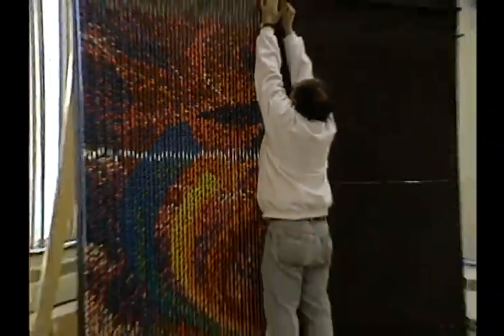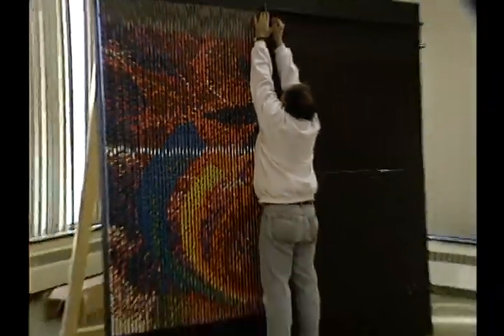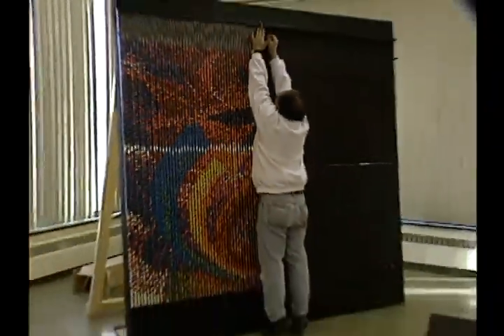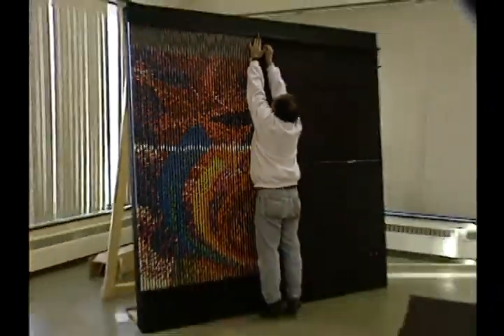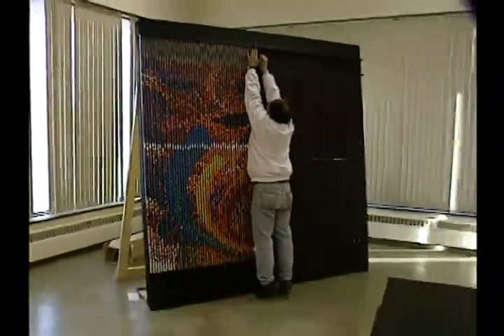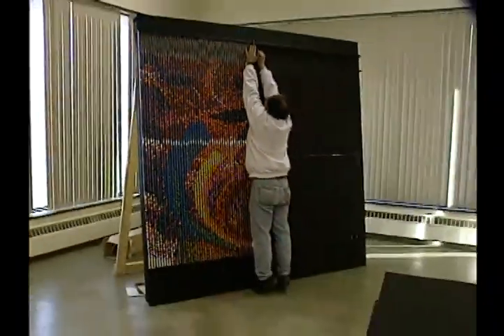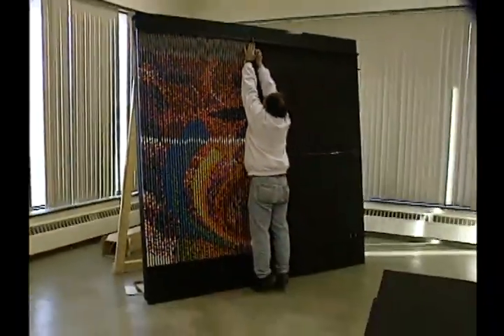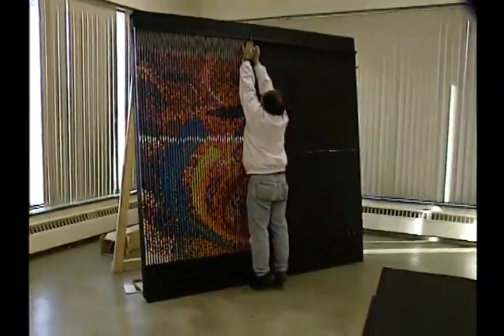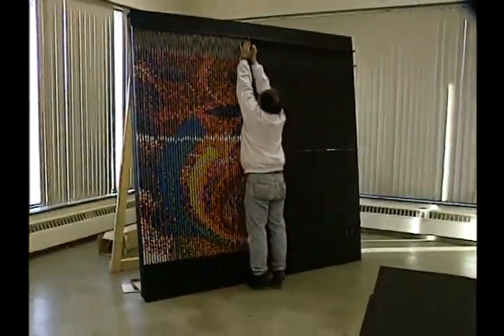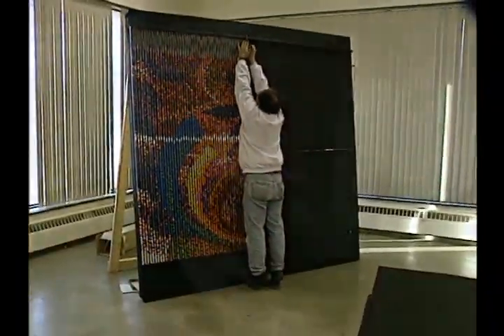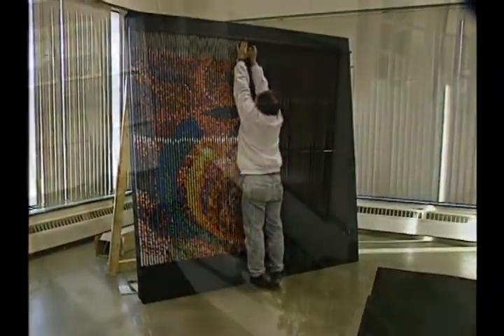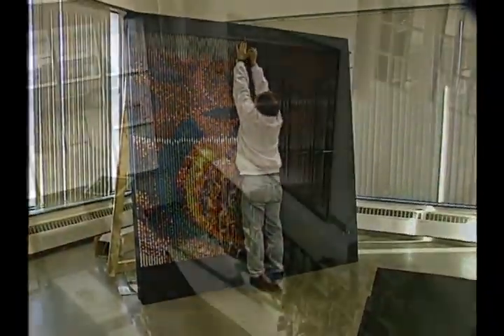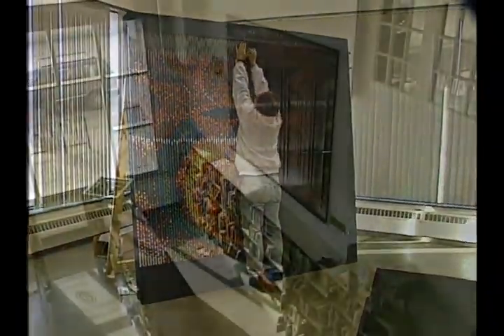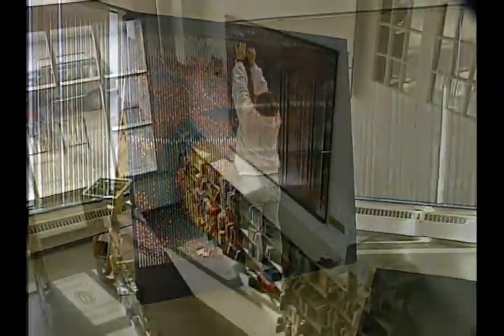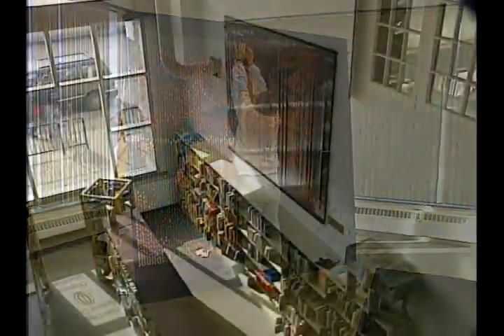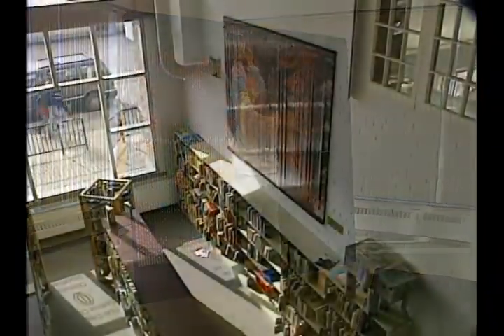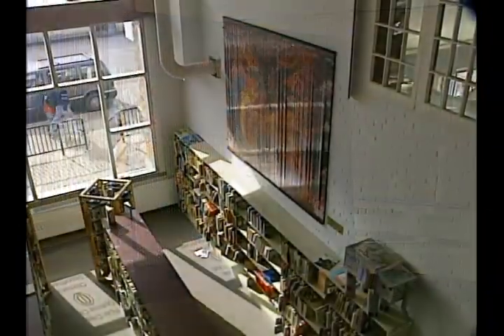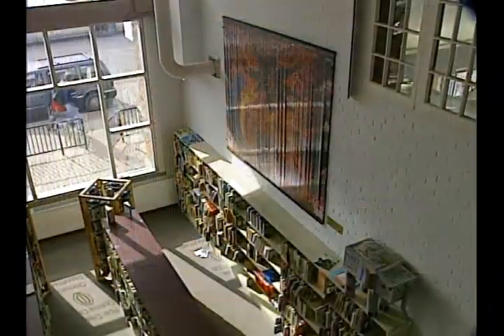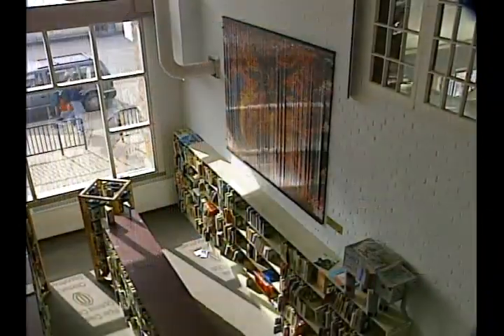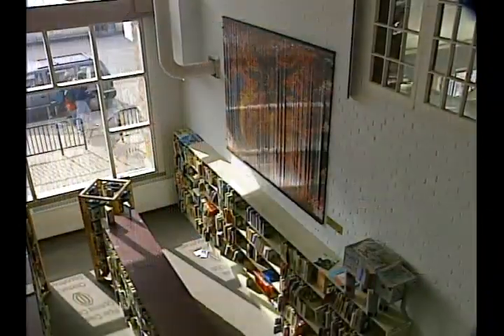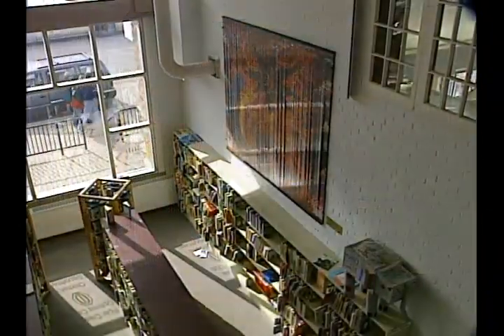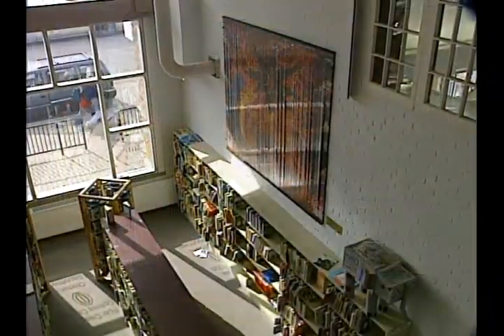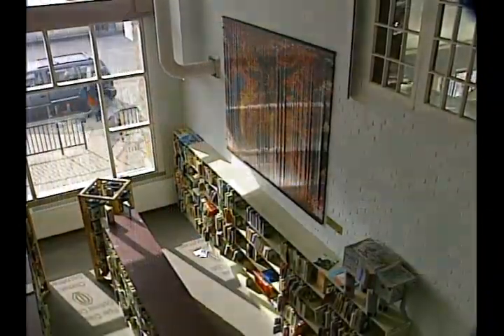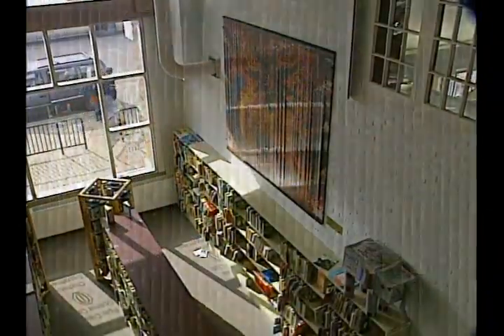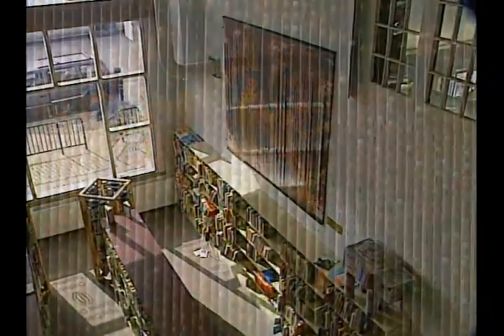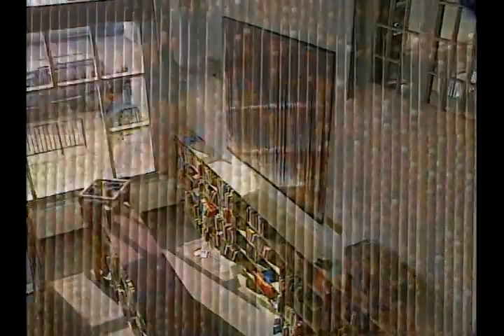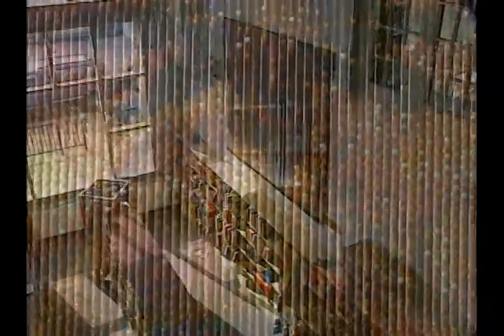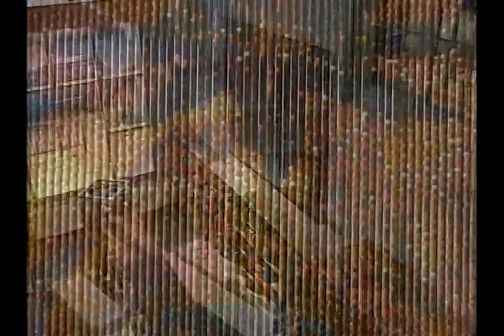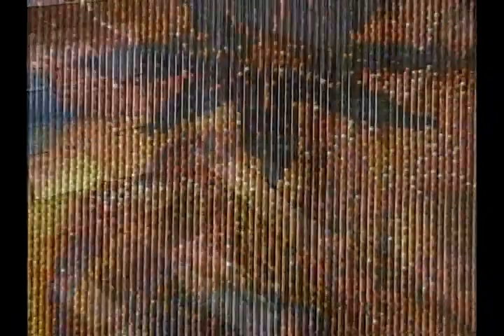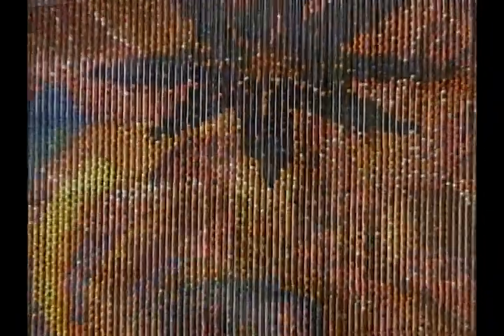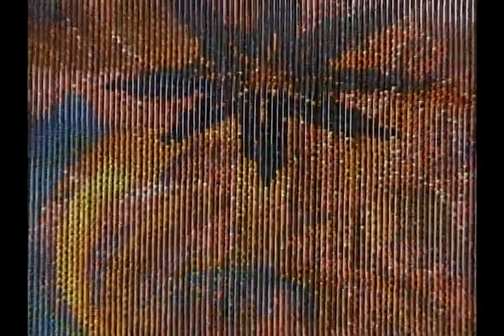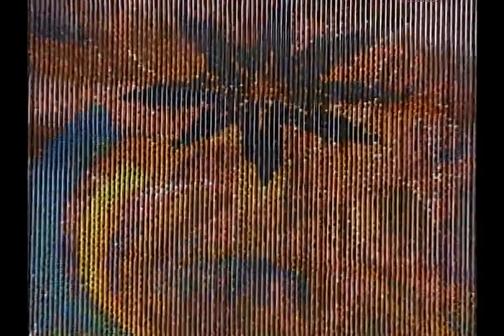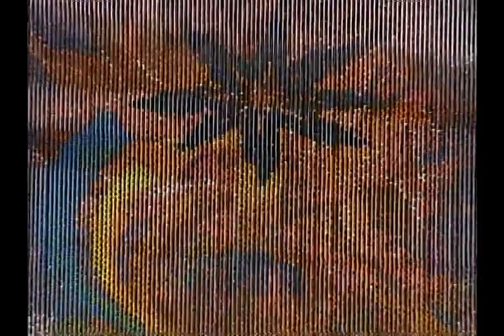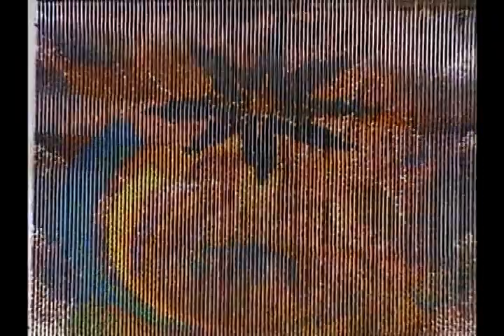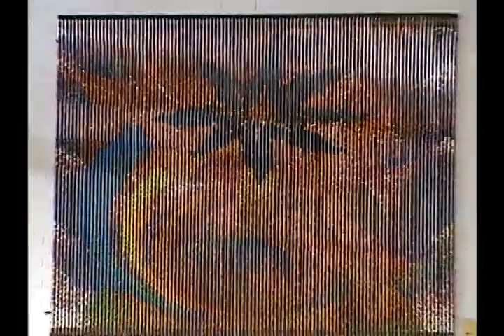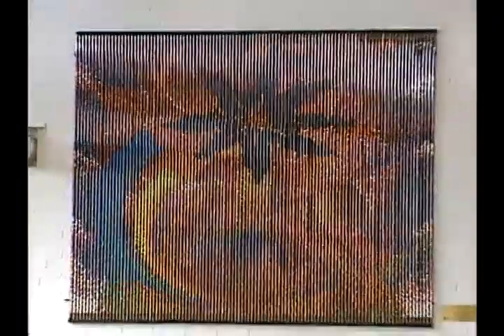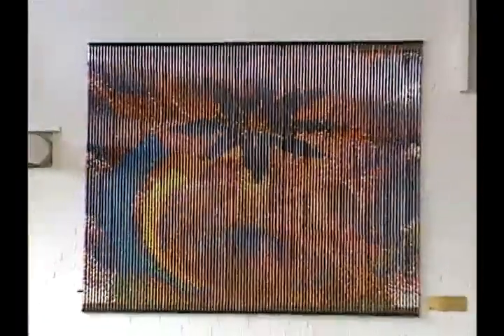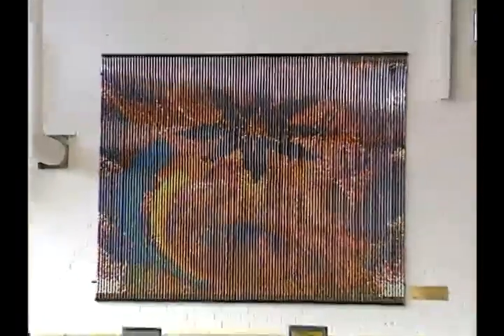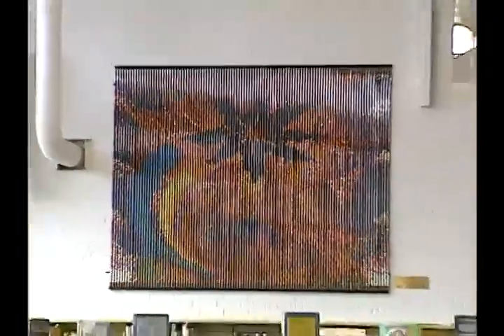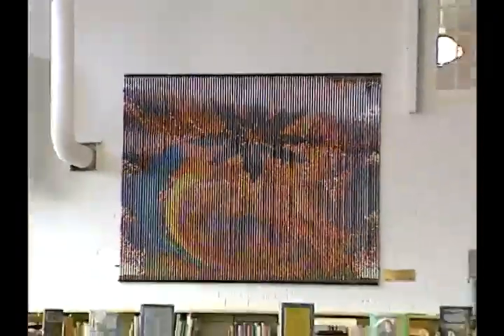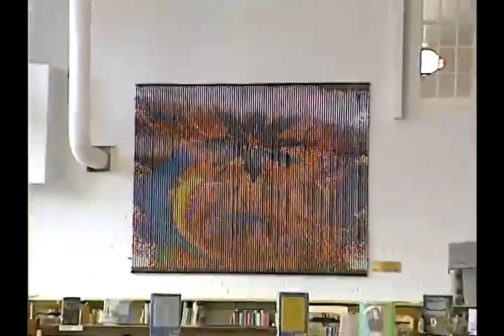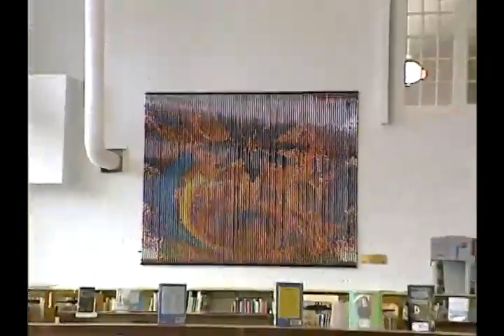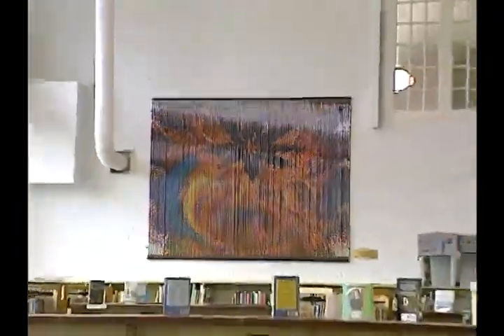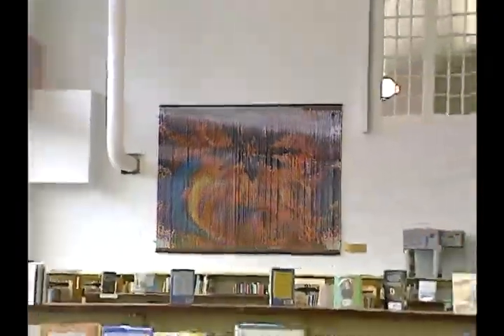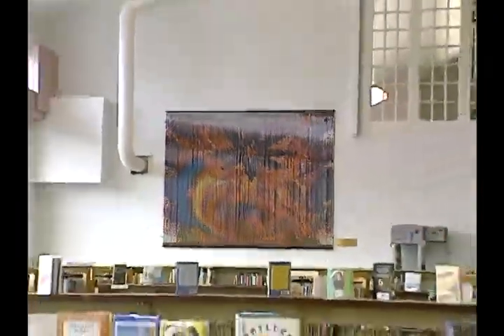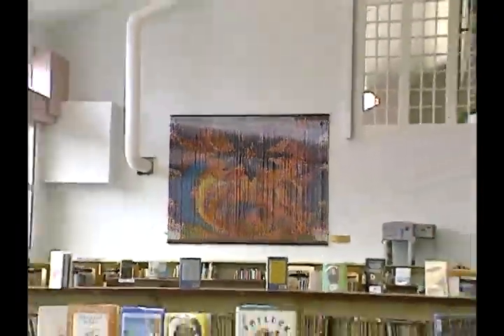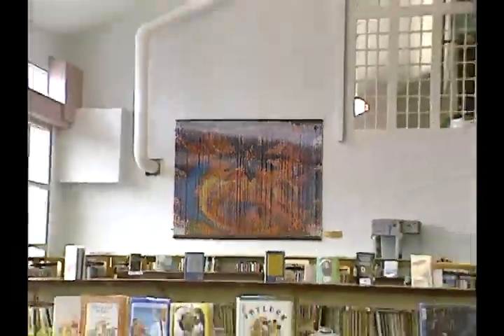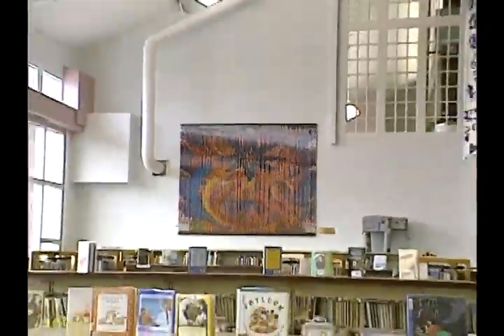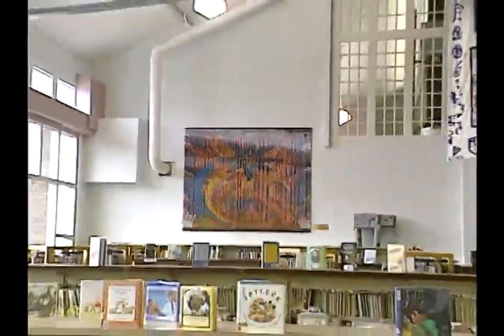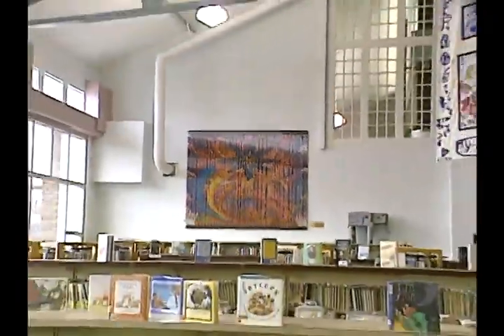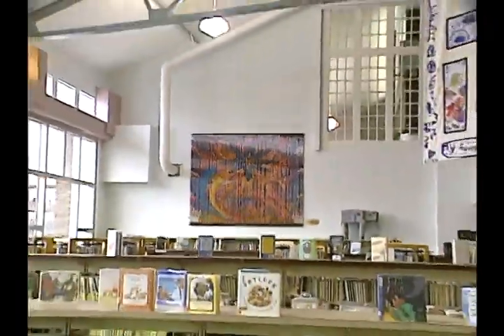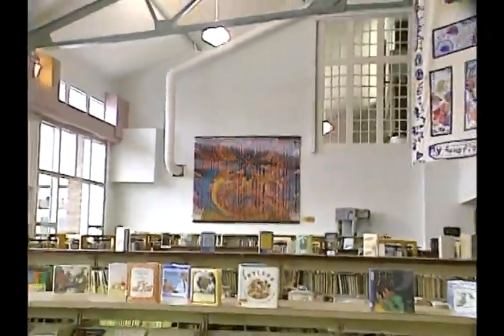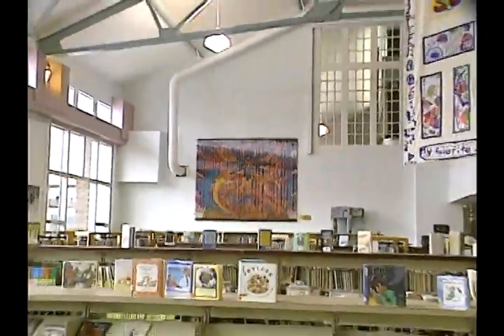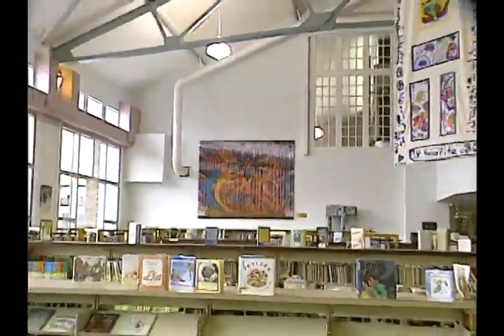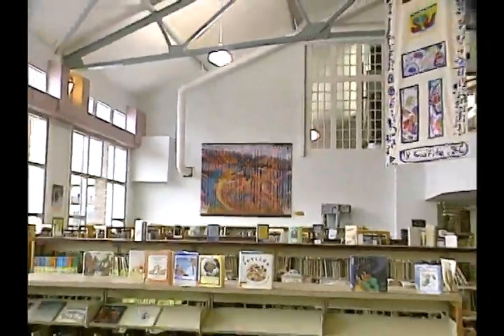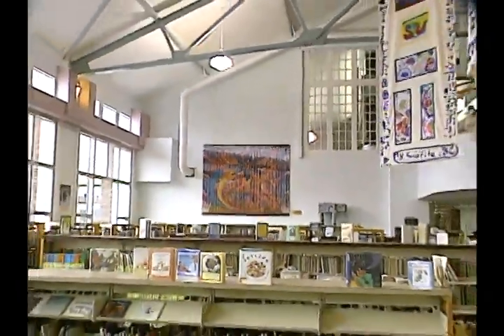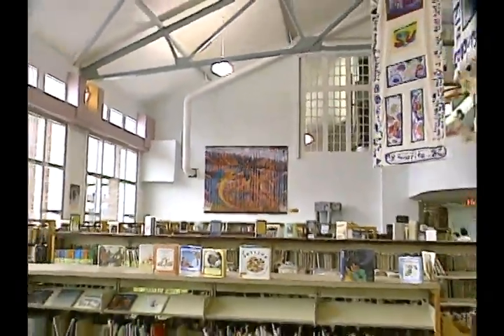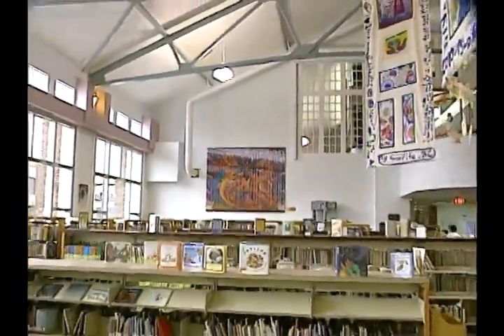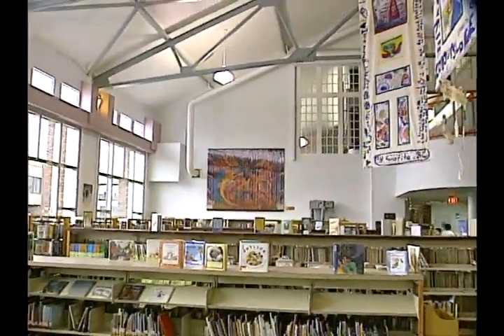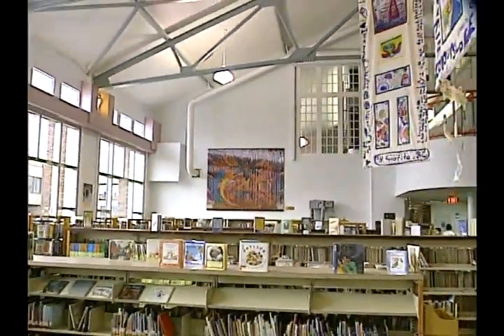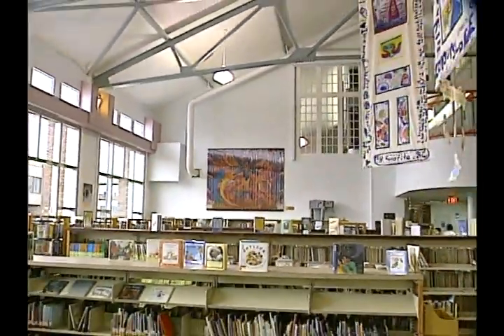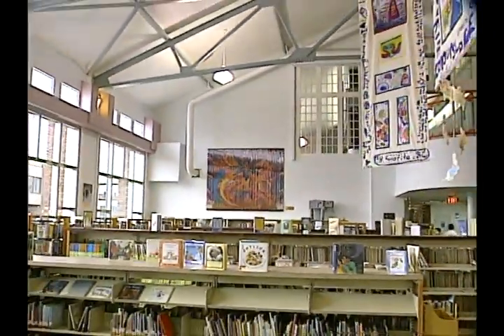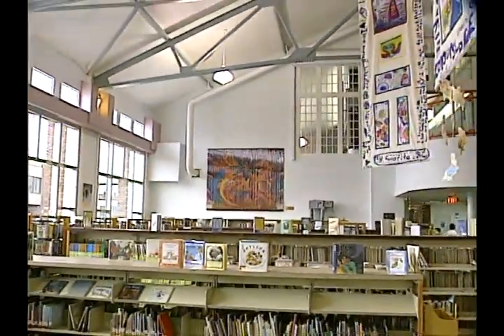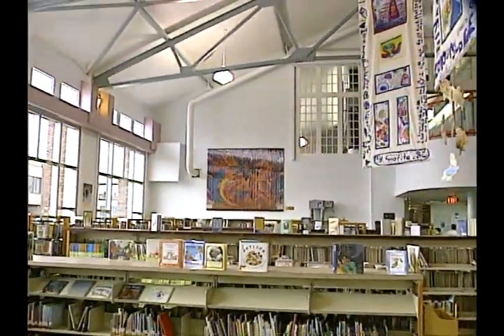The mural is complete and ready to be unveiled at its permanent home in the Red Deer Public Library. To me, it's still magical — I still can't believe it works.